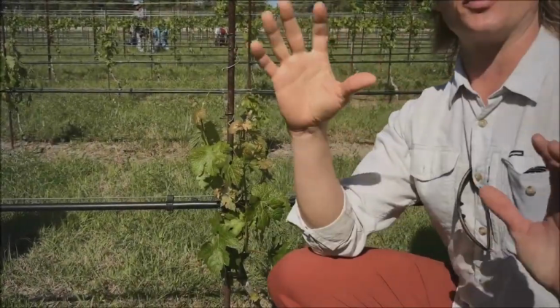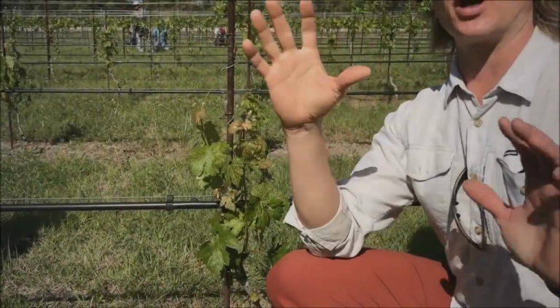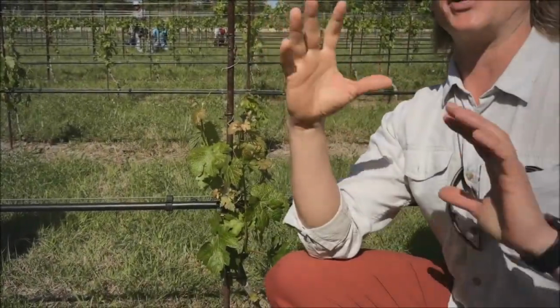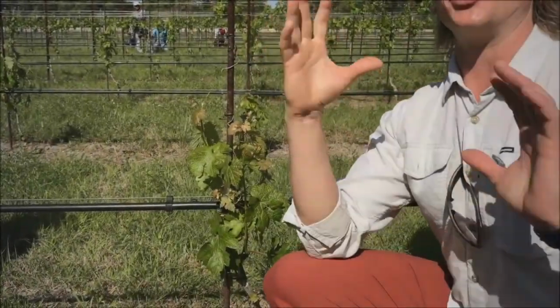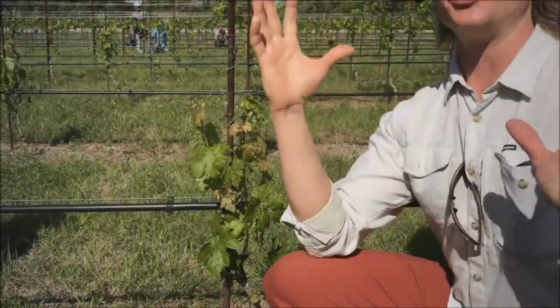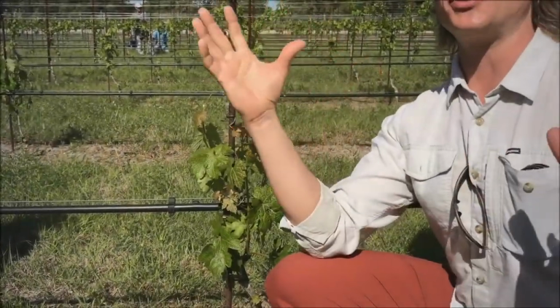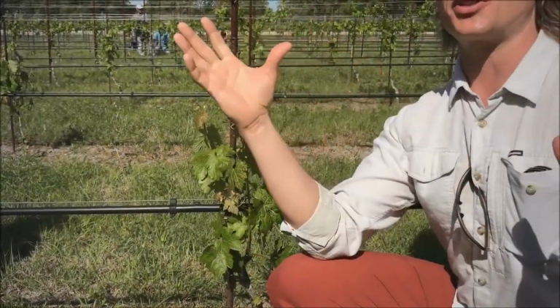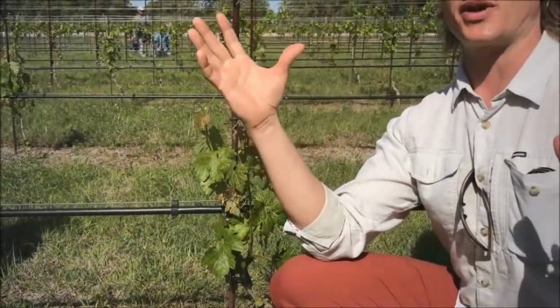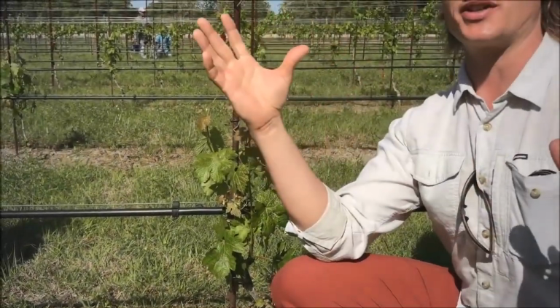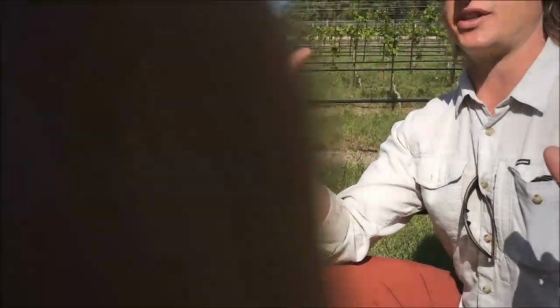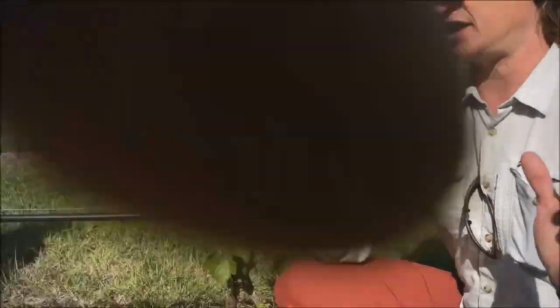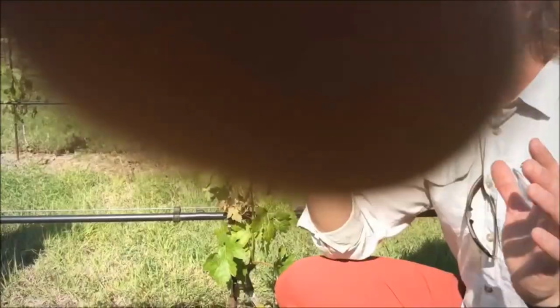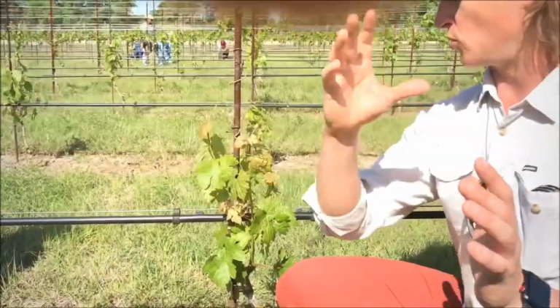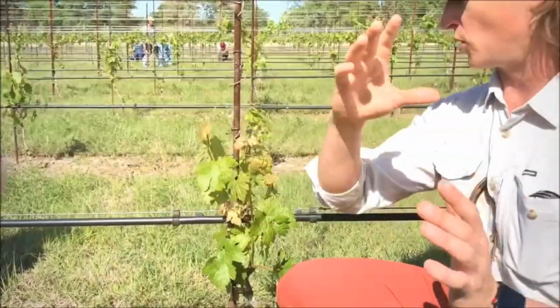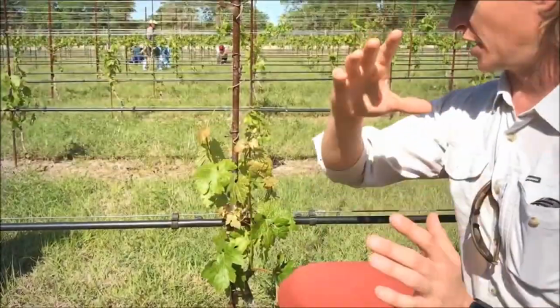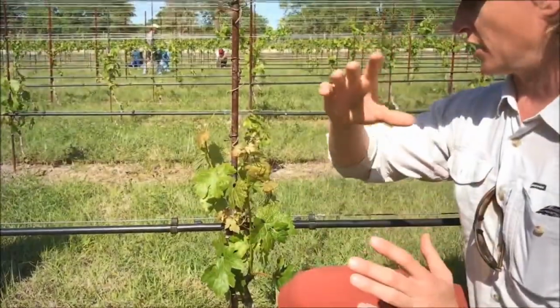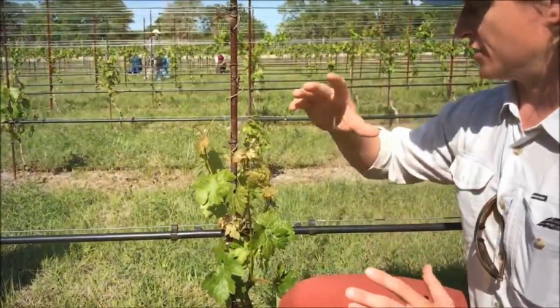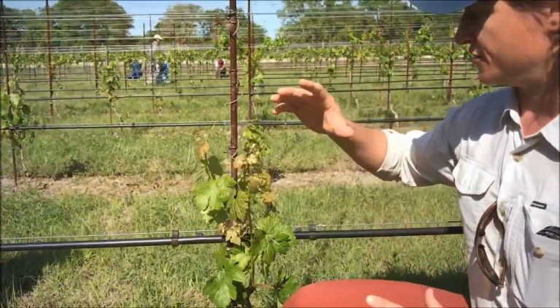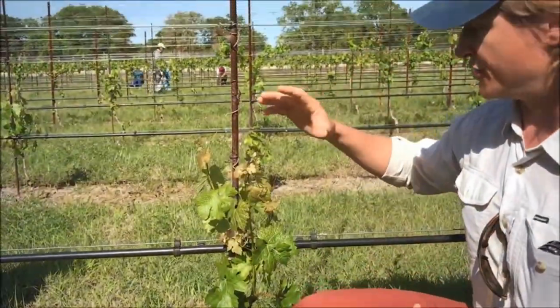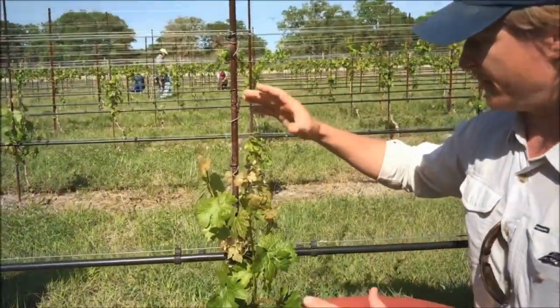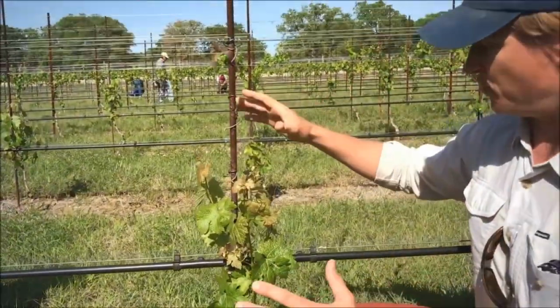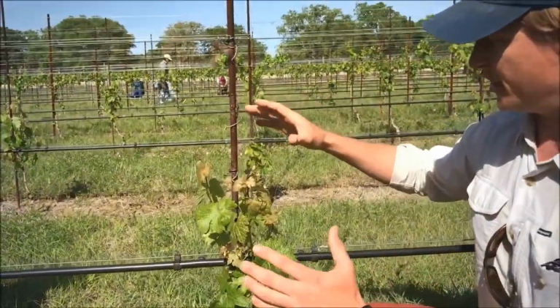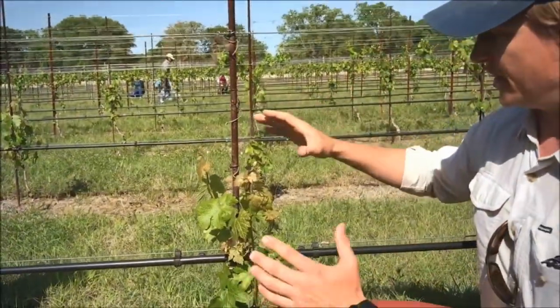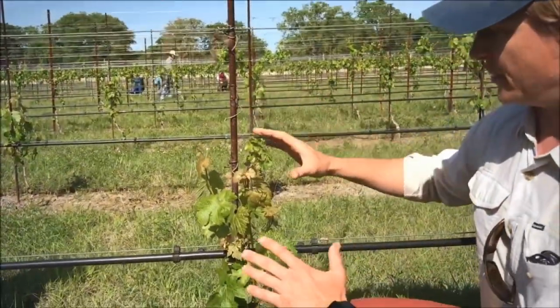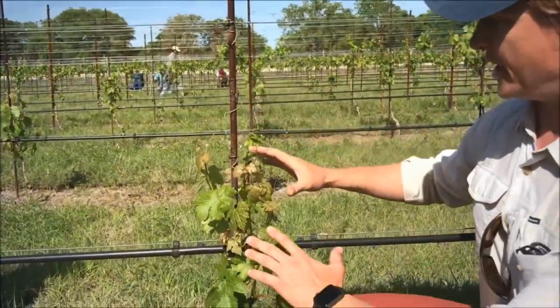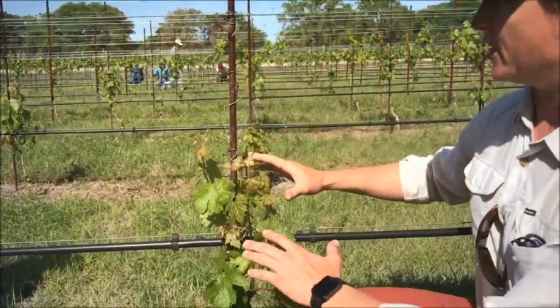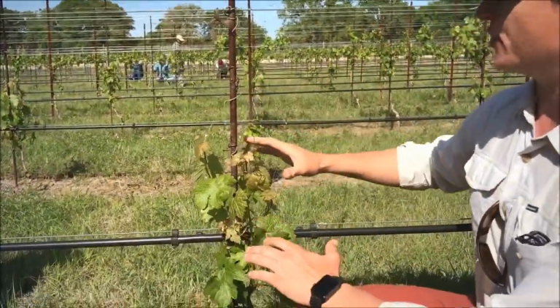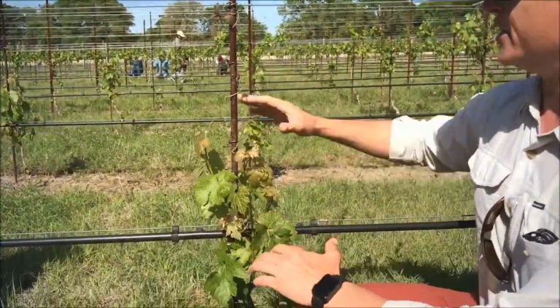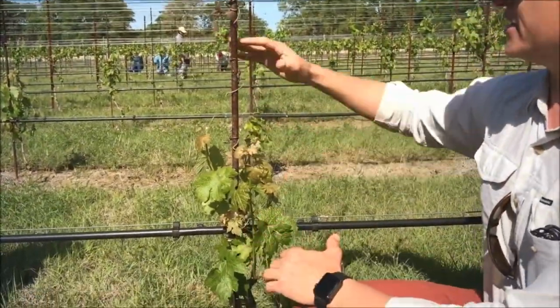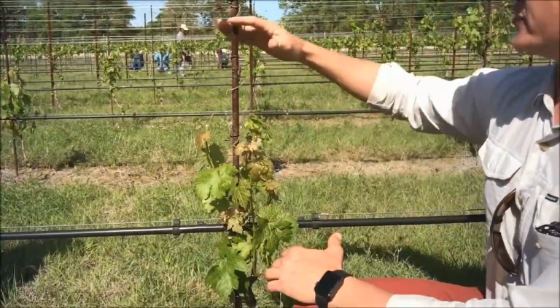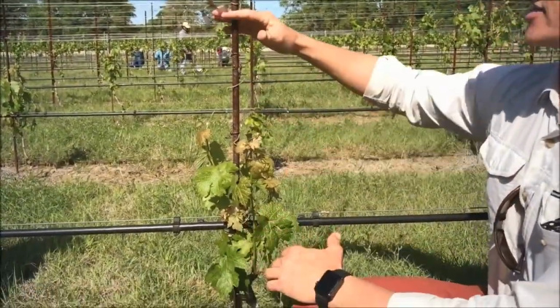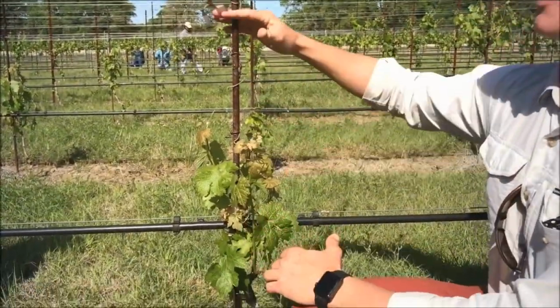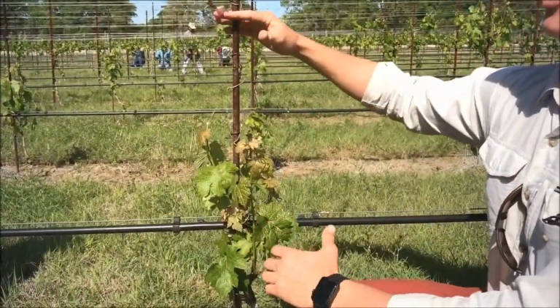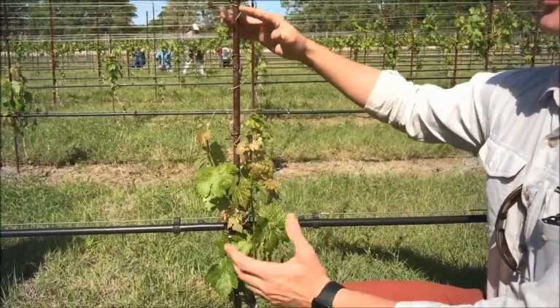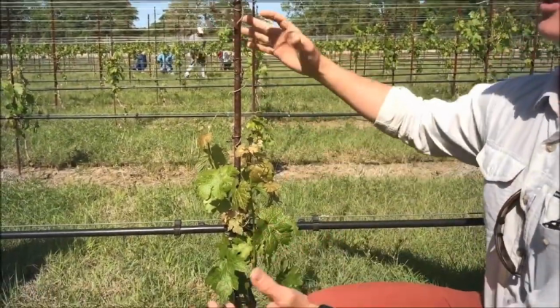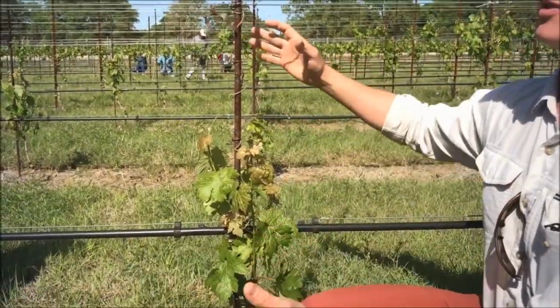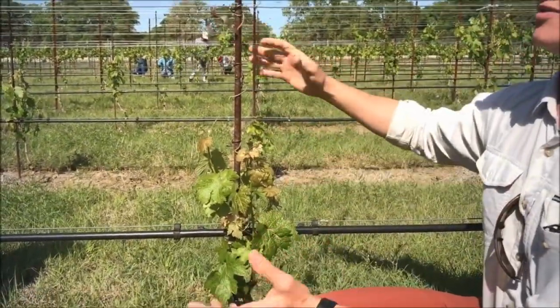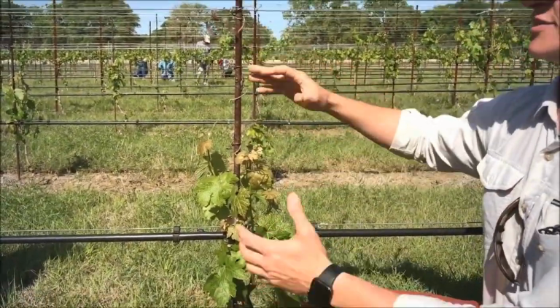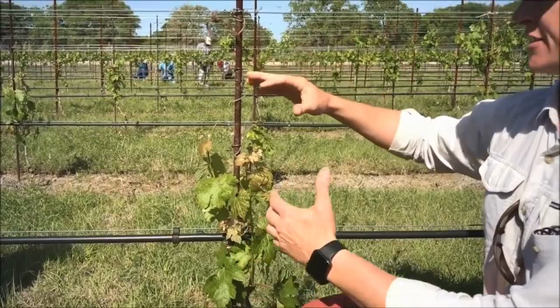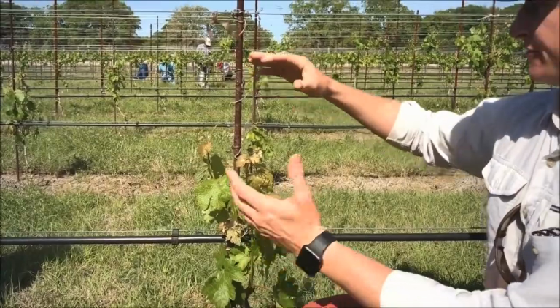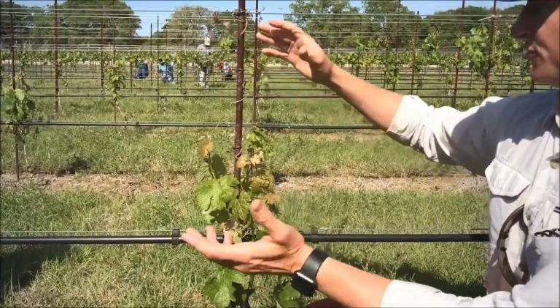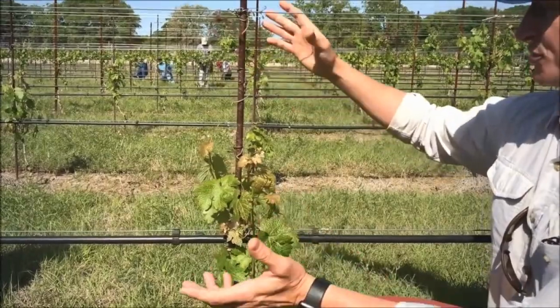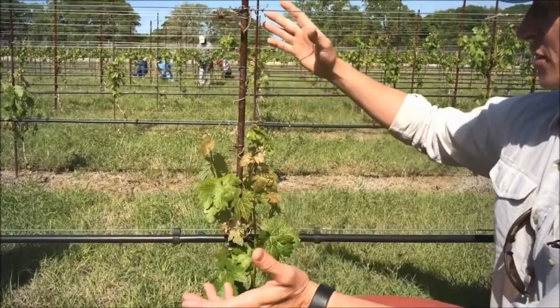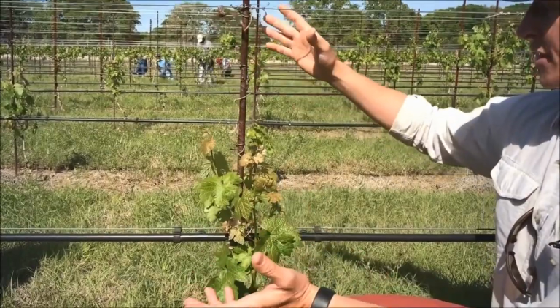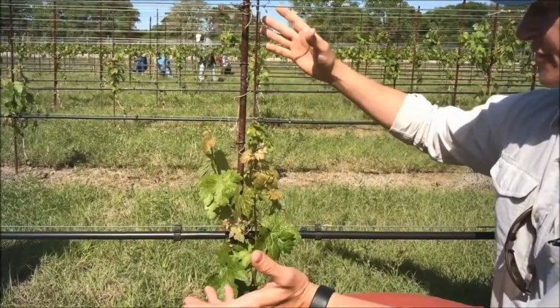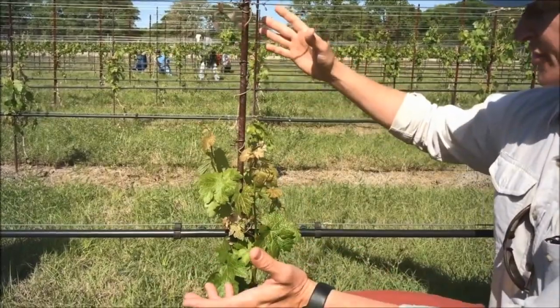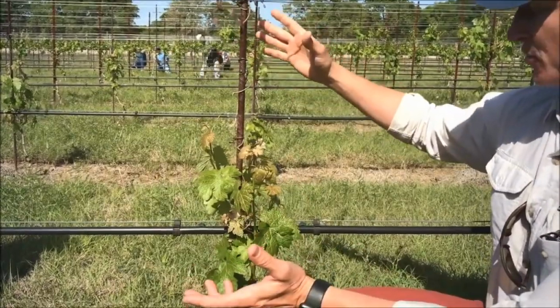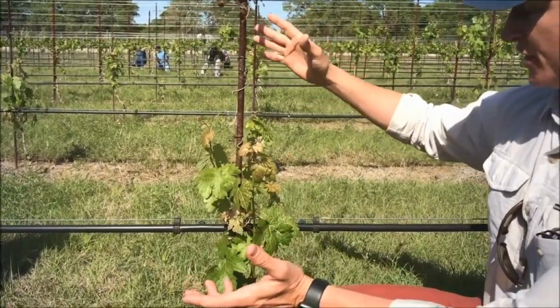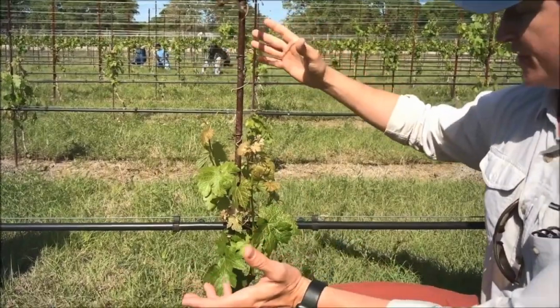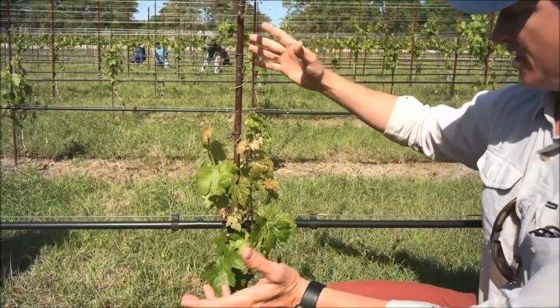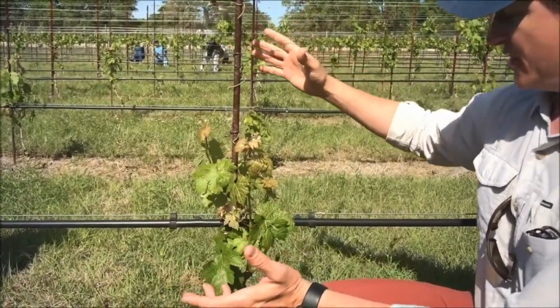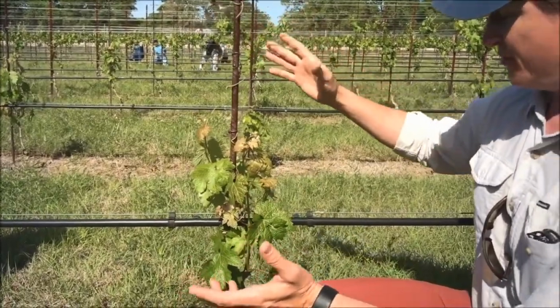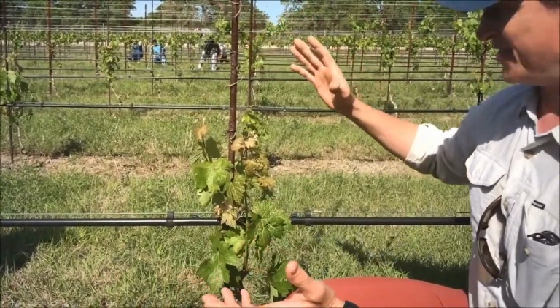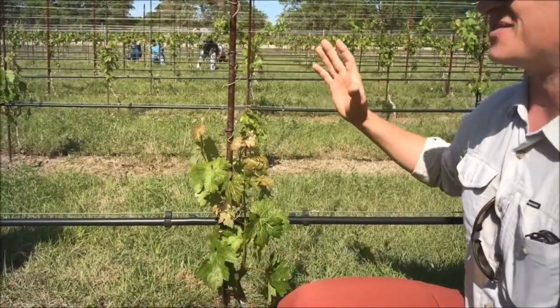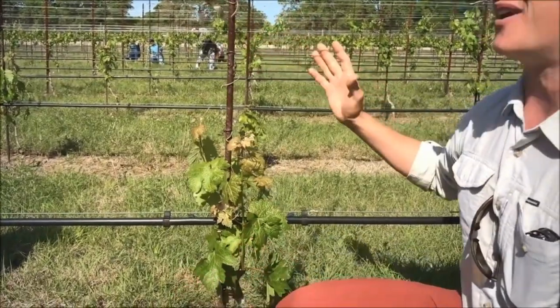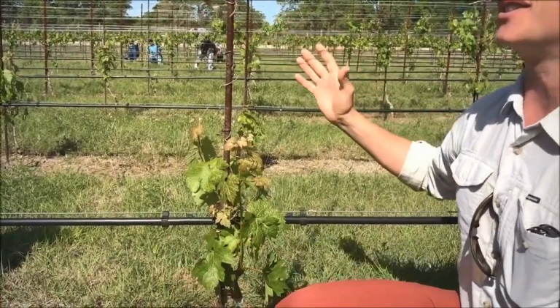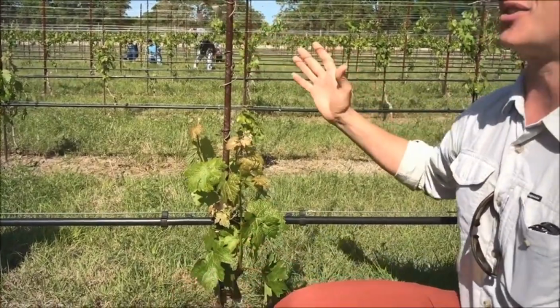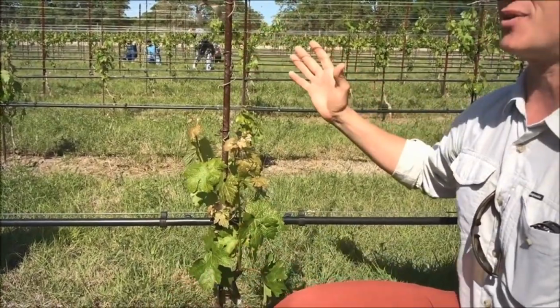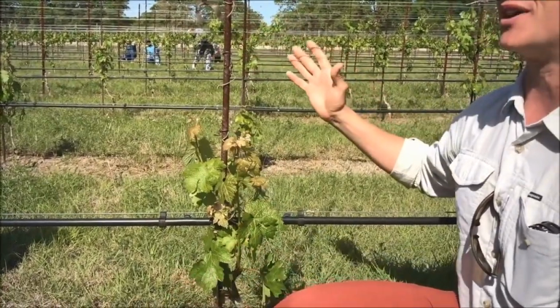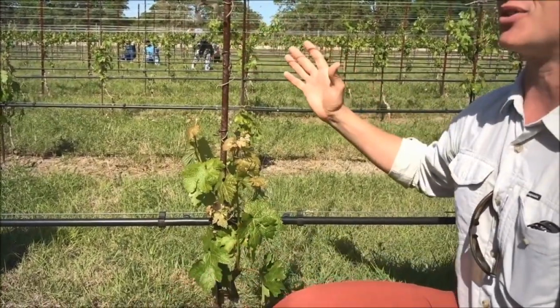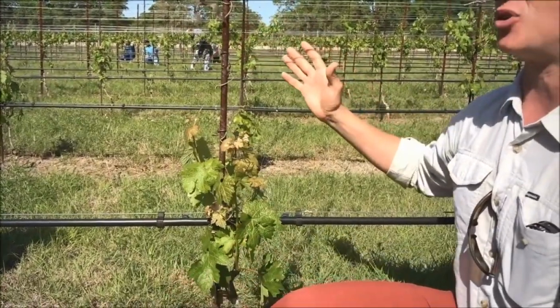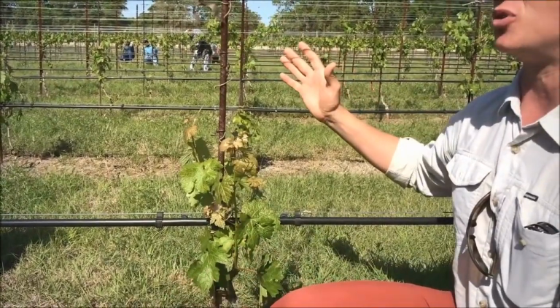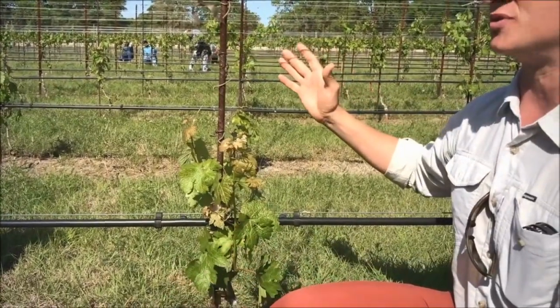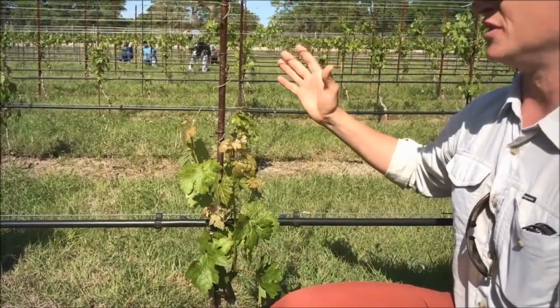We're at a new situation now where Jeff pointed out we didn't even get a partial — like a full trunk on this one, but this vine's three years old.